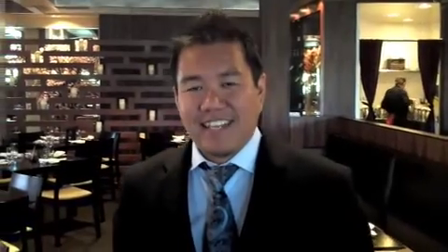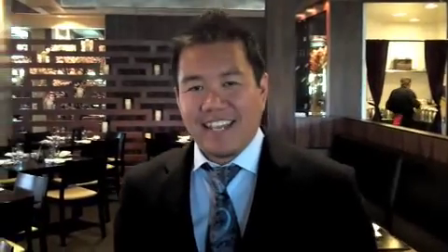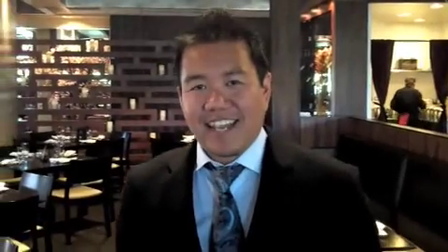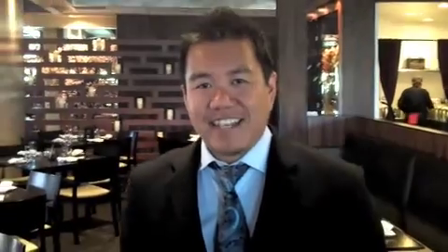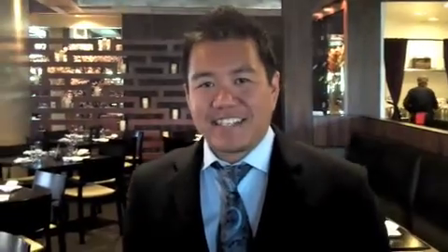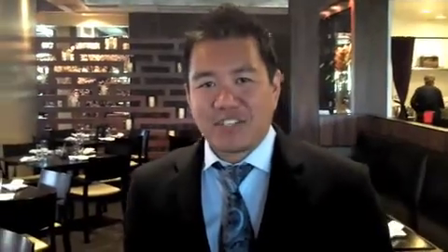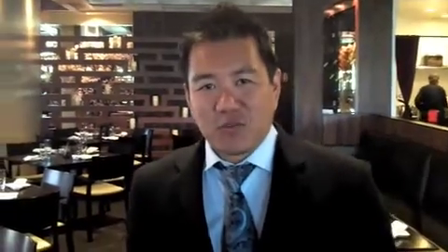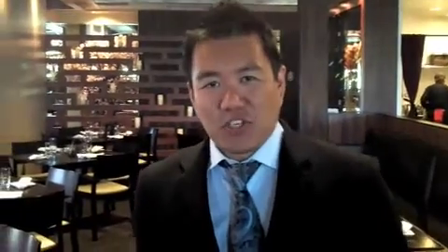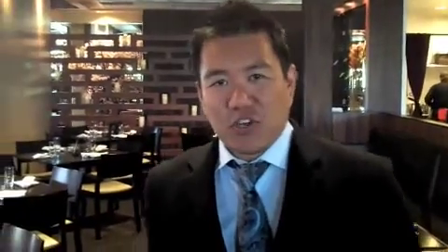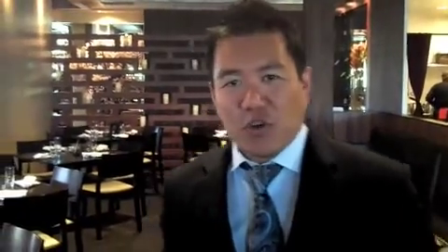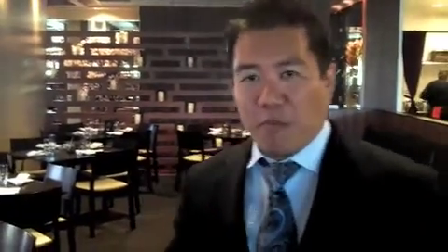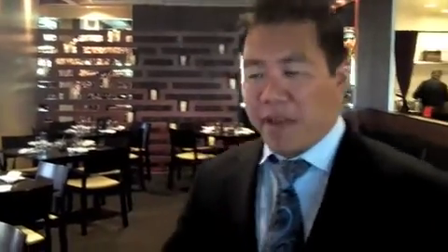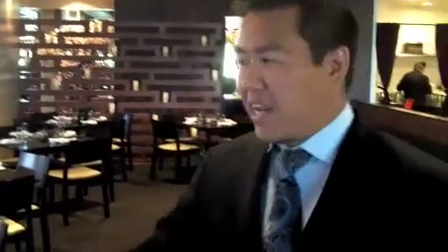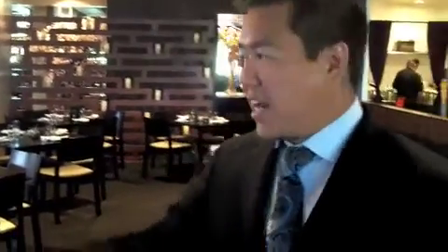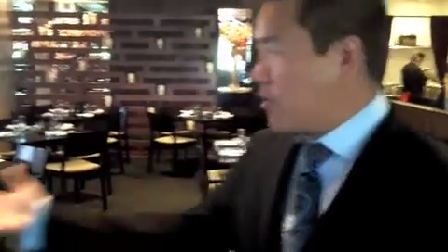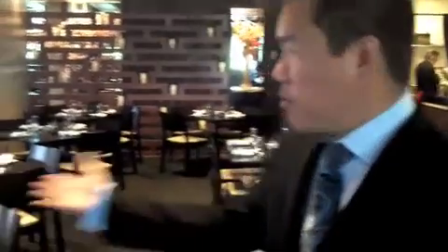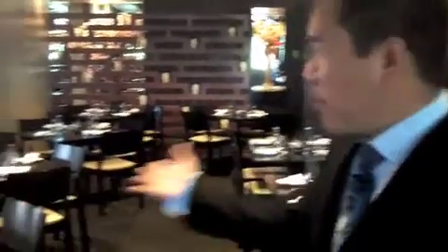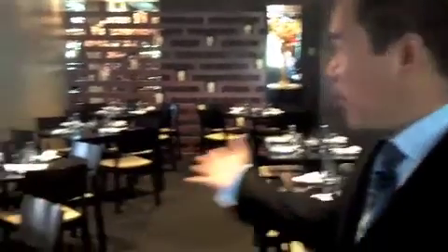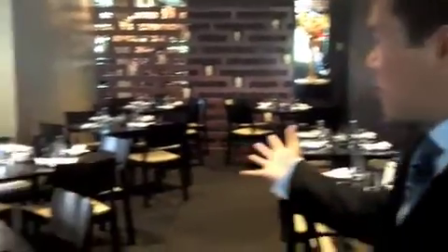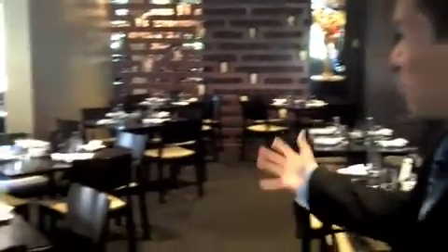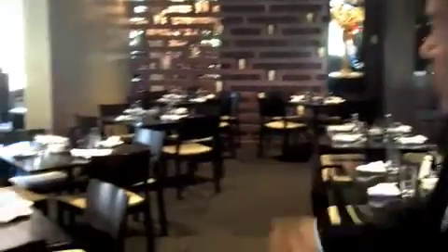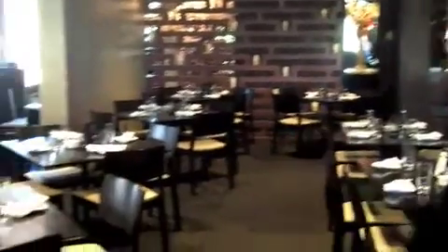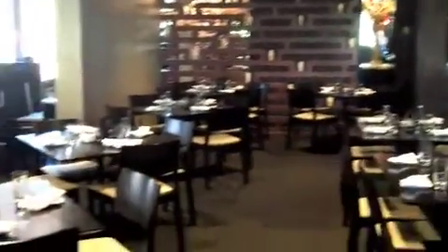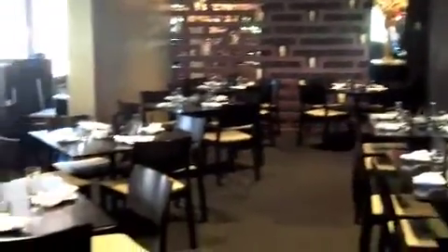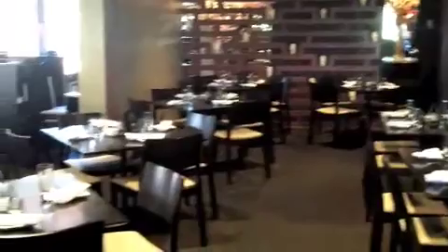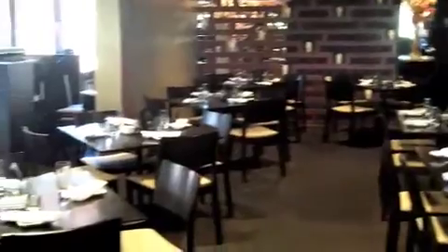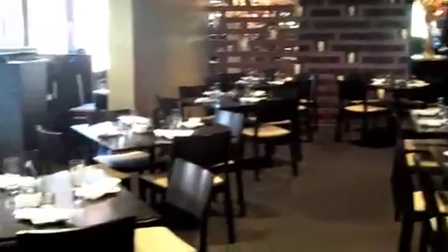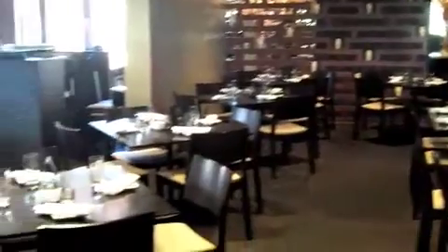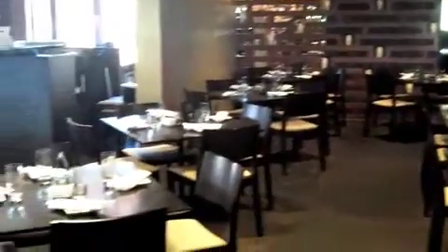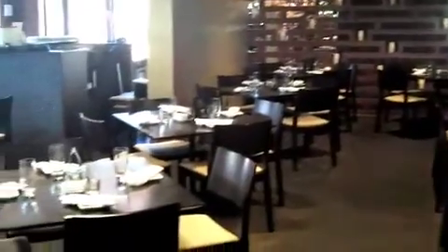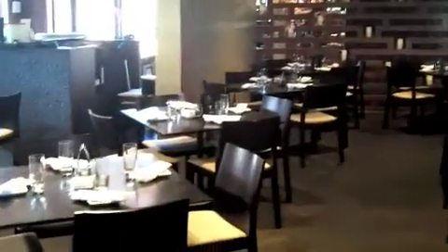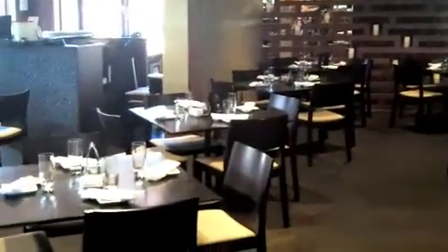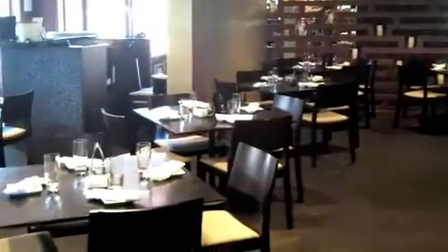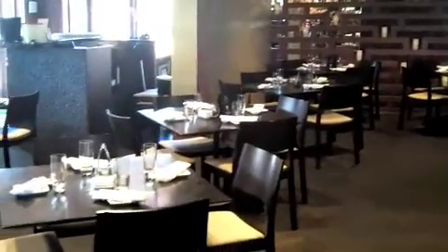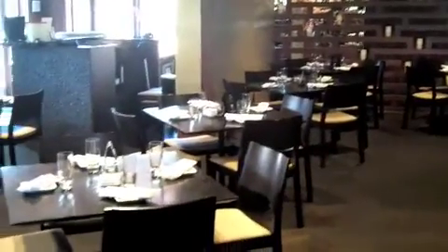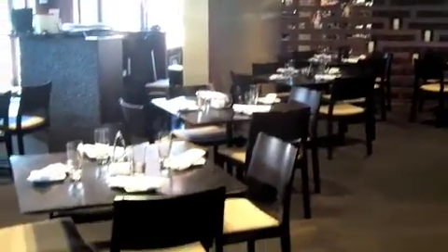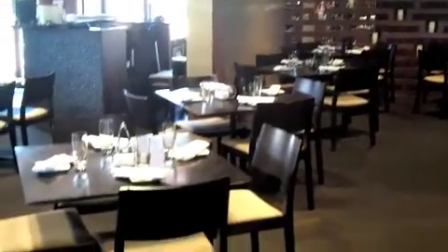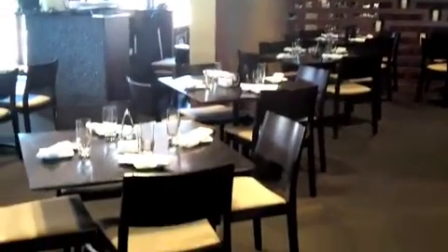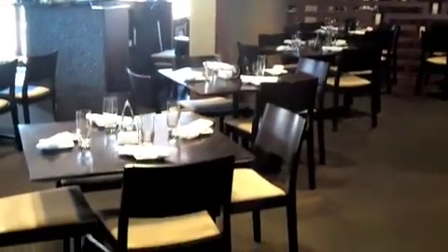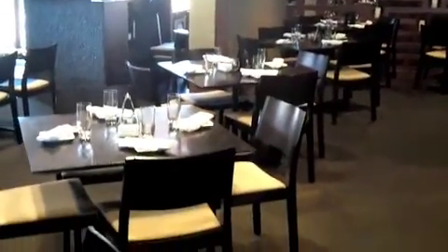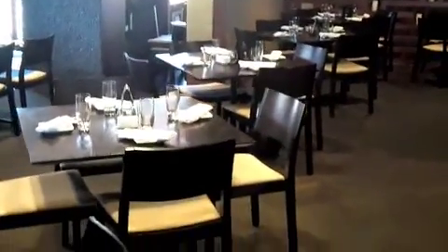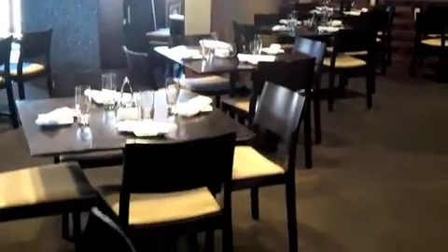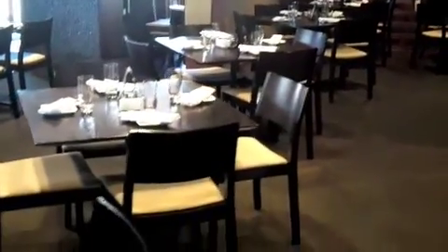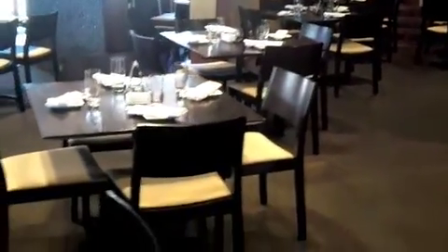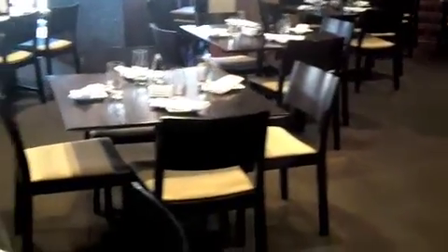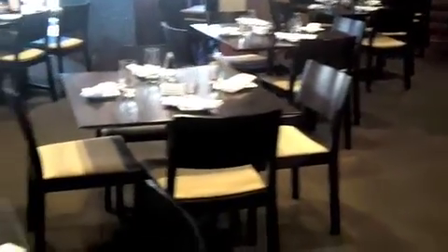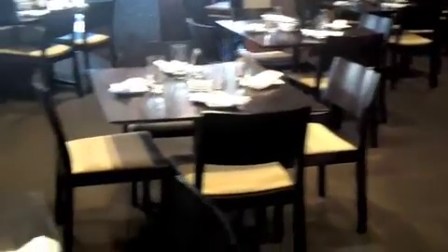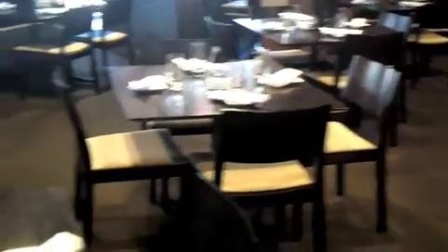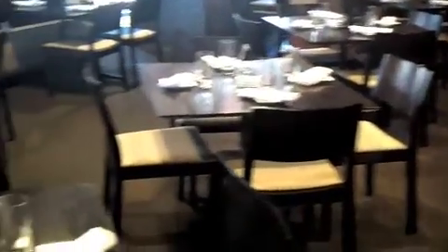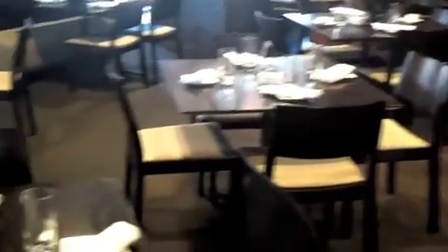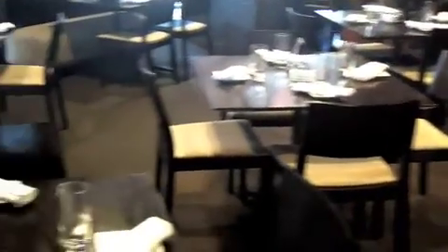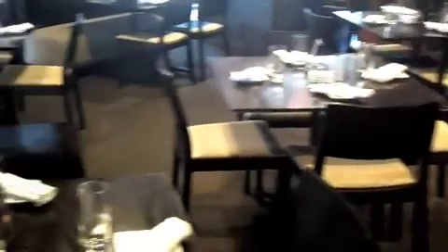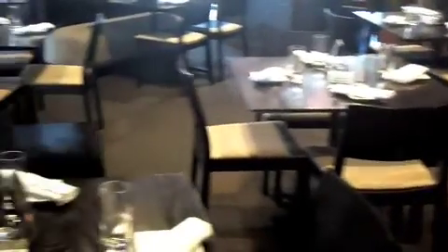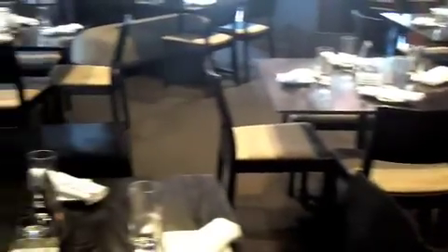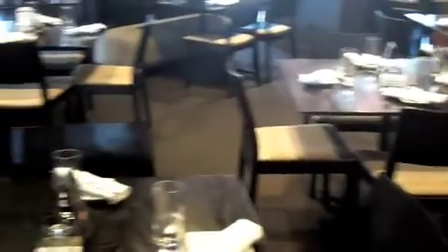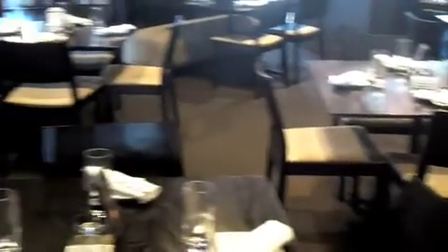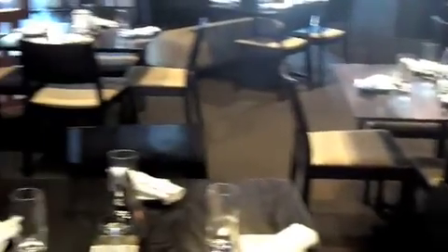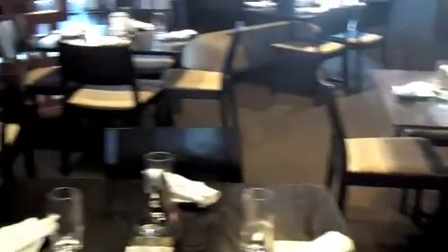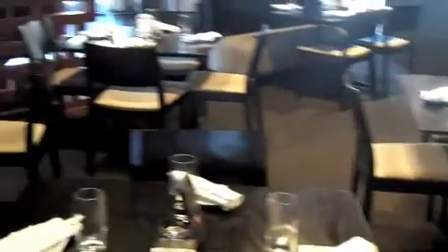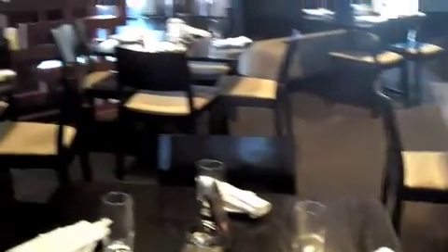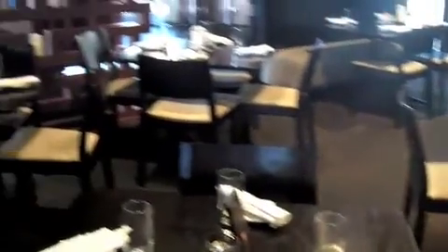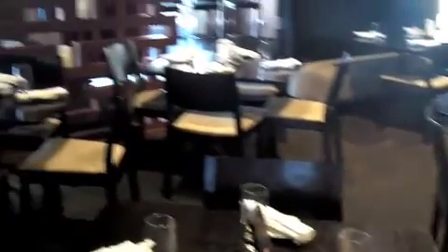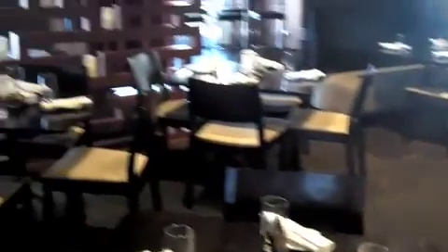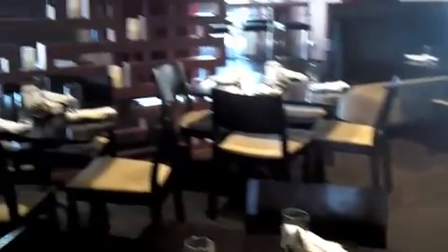I just want to show you our main dining room area as well. It fits up to 60 people, and it's great for when we do a full or half buyout of the restaurant.